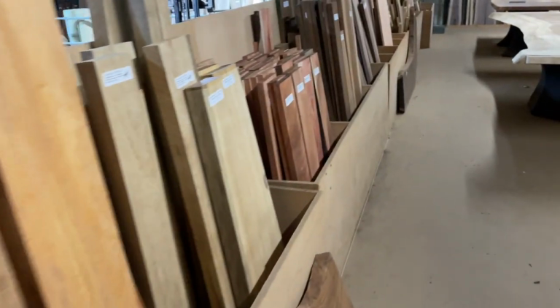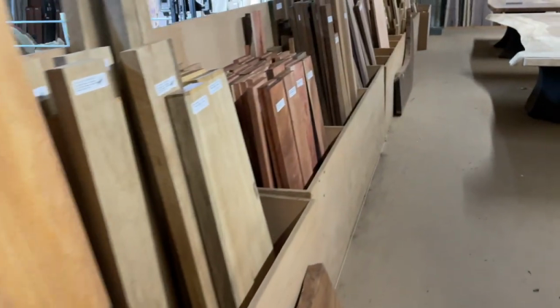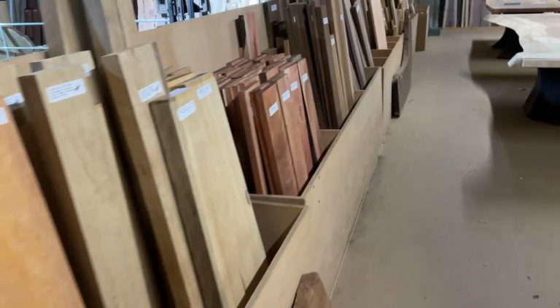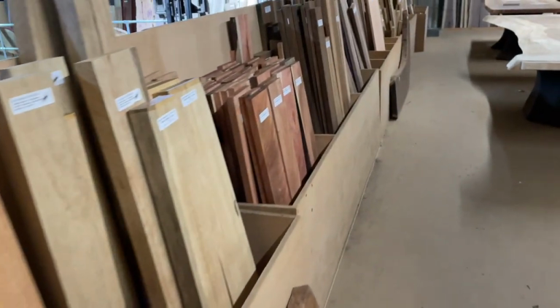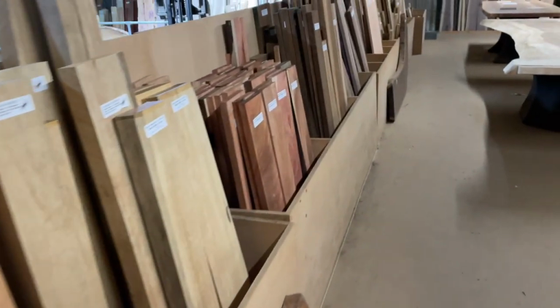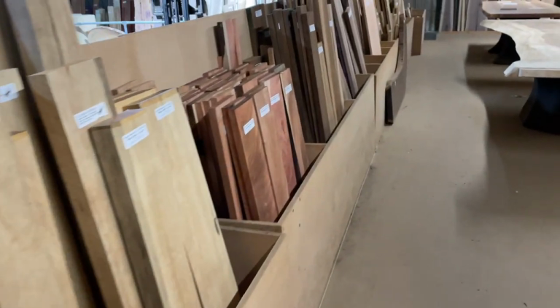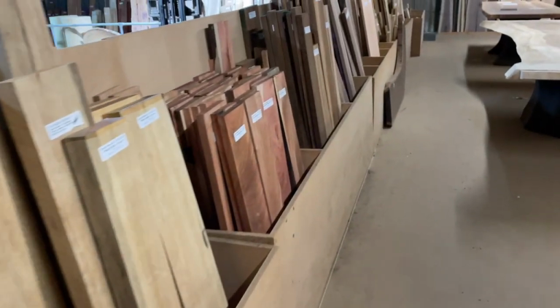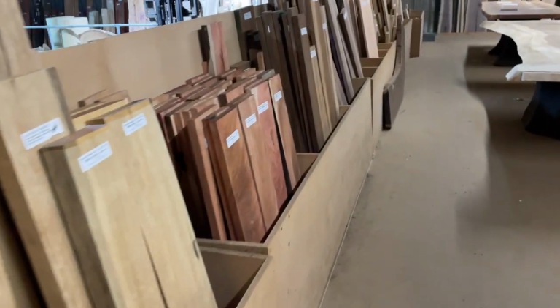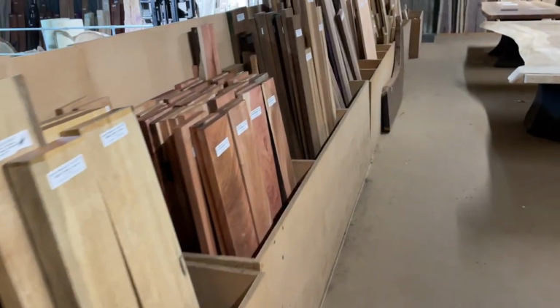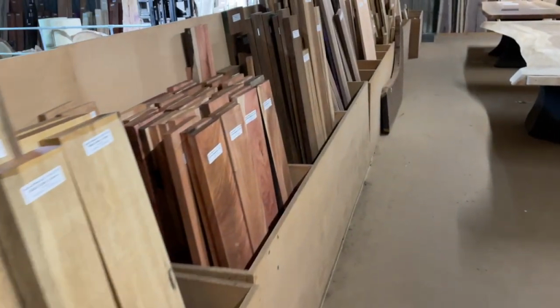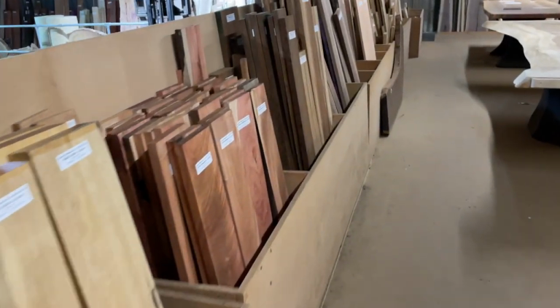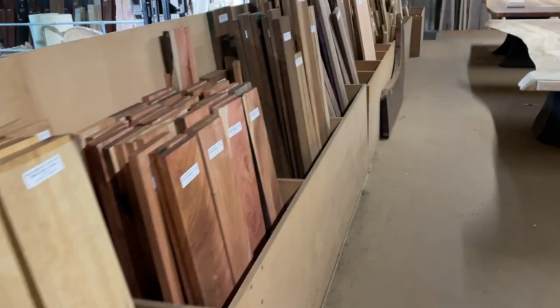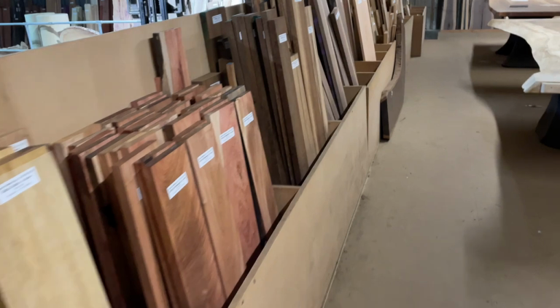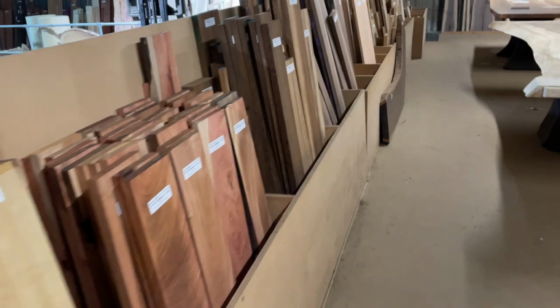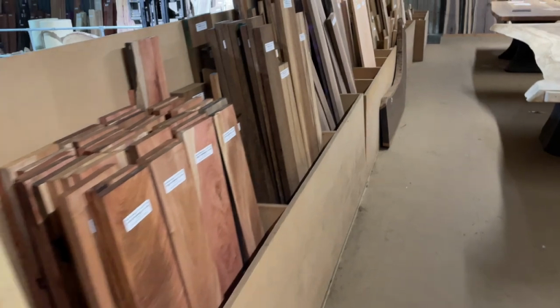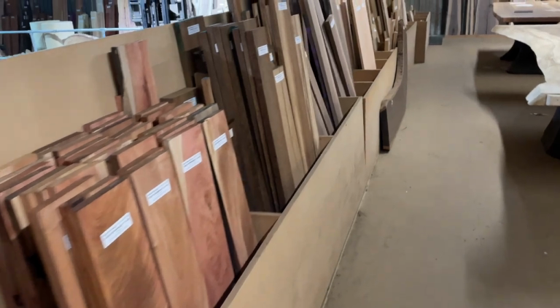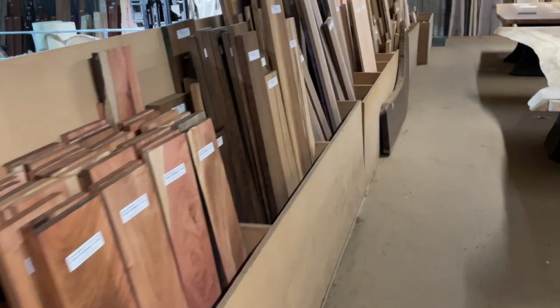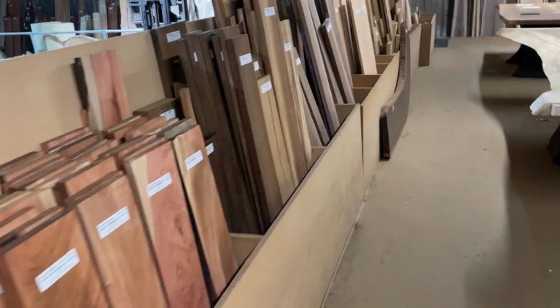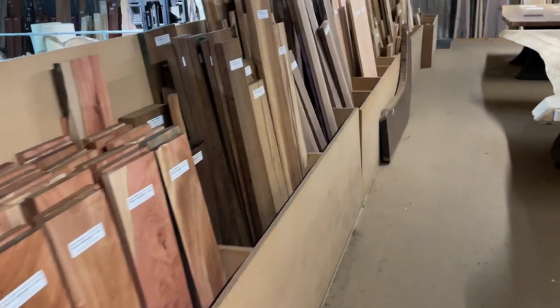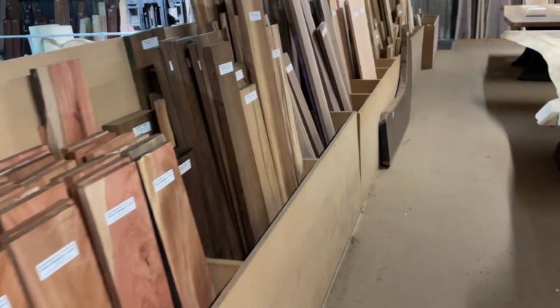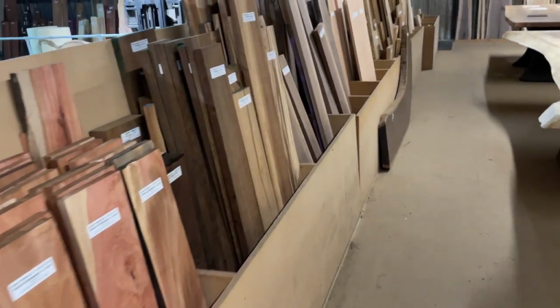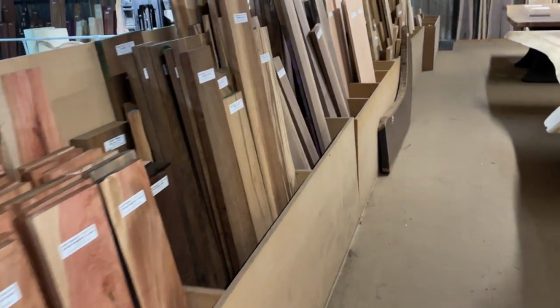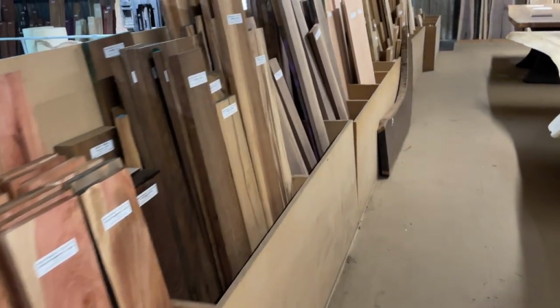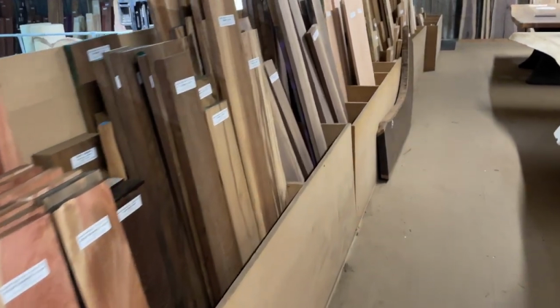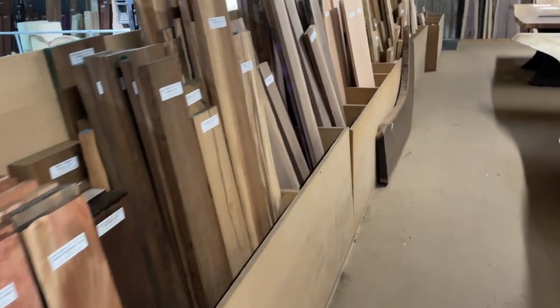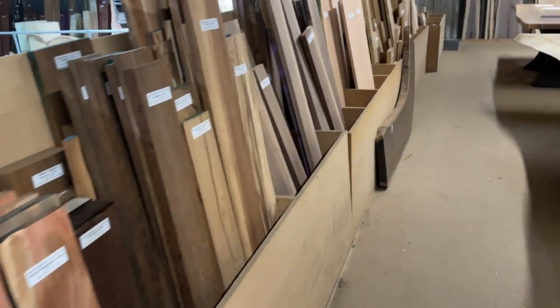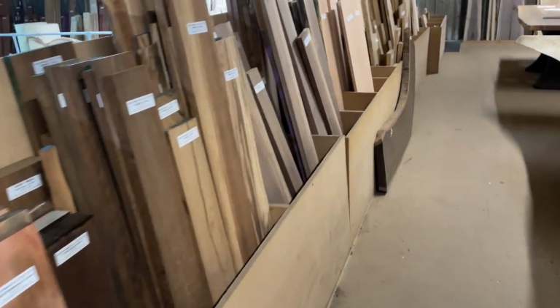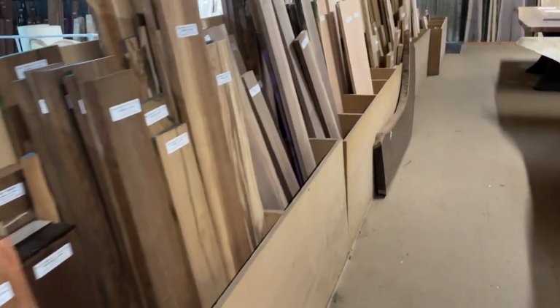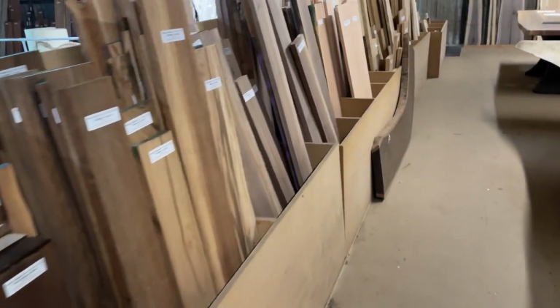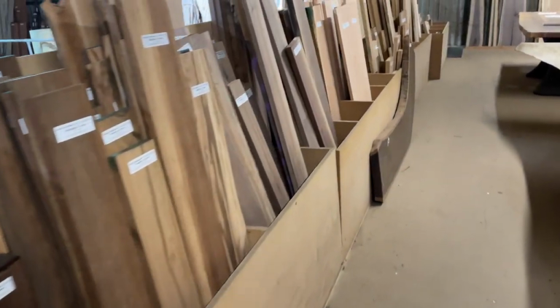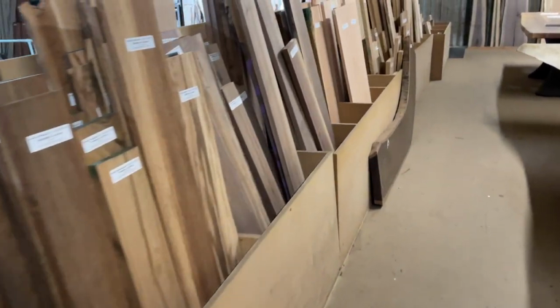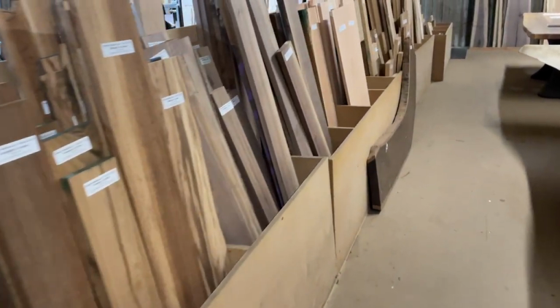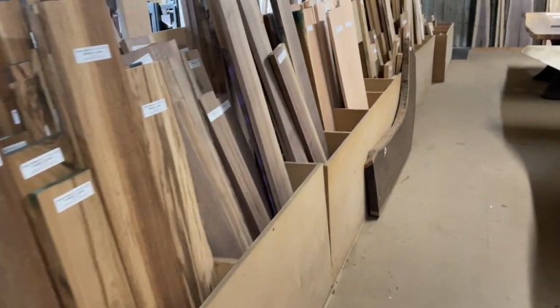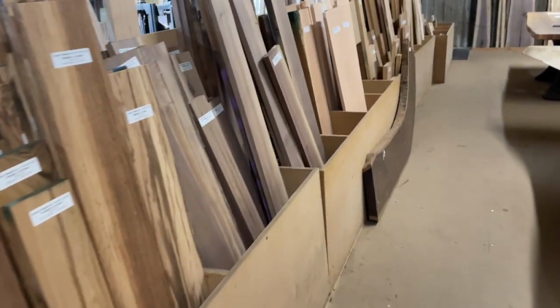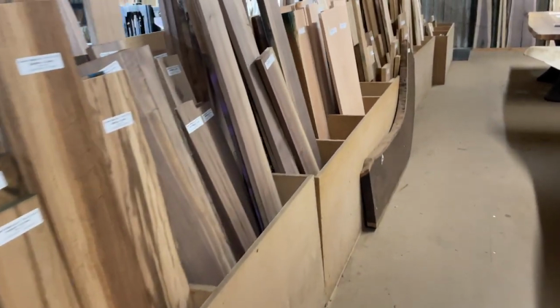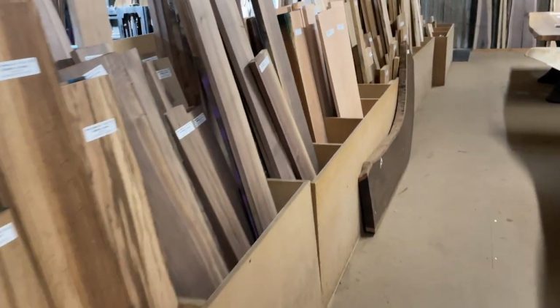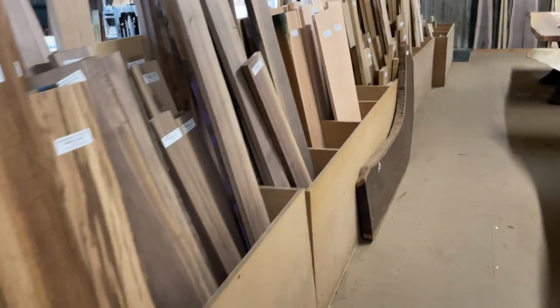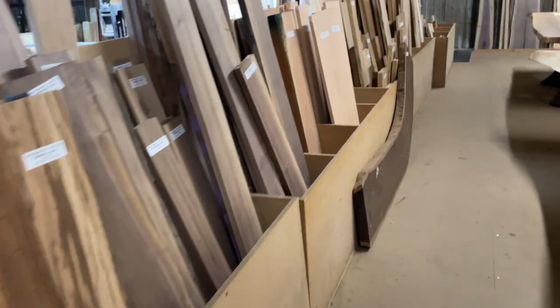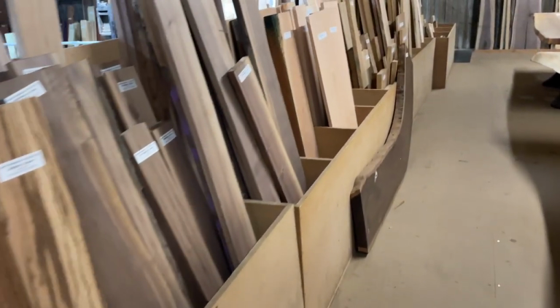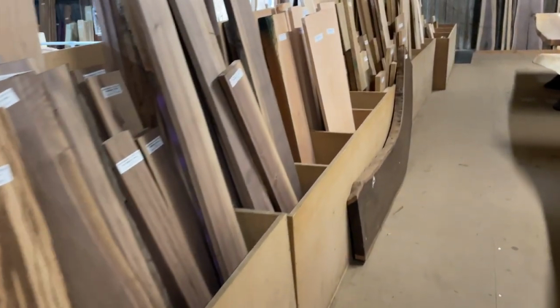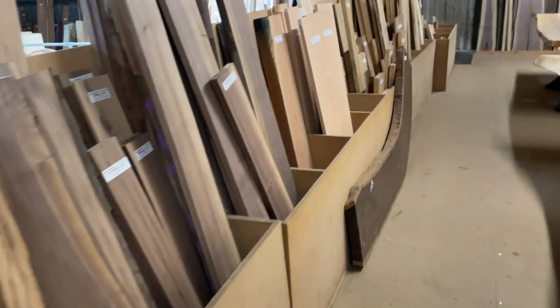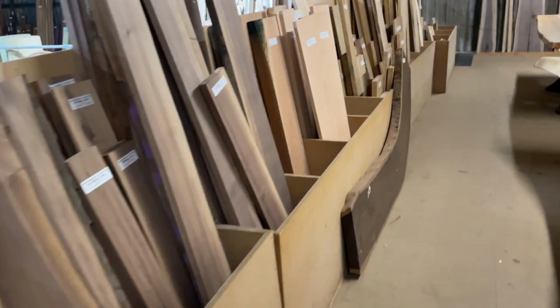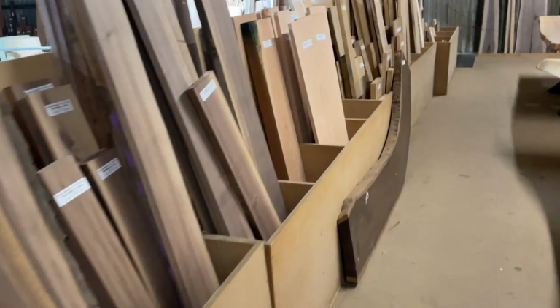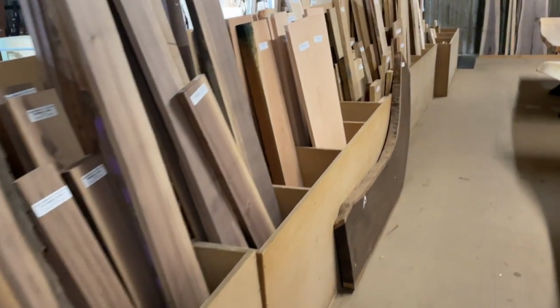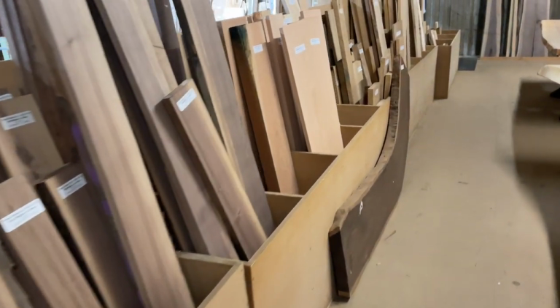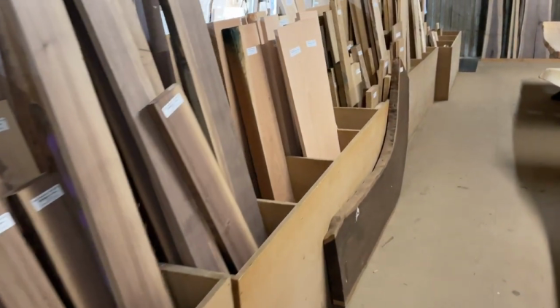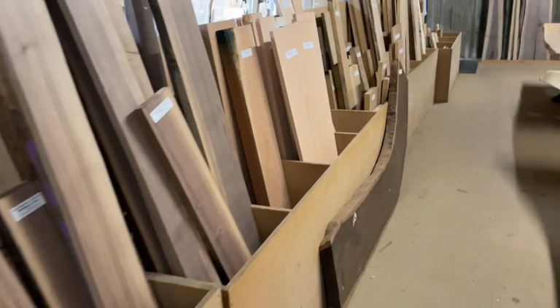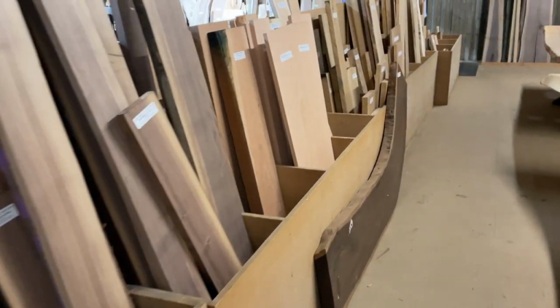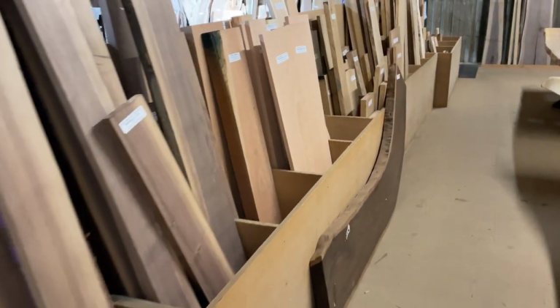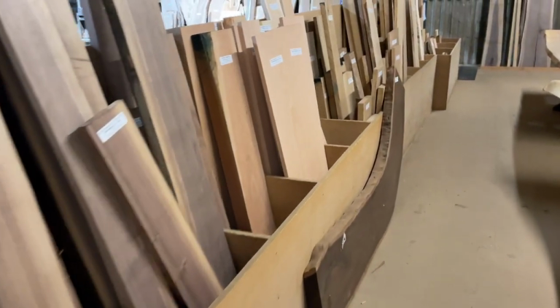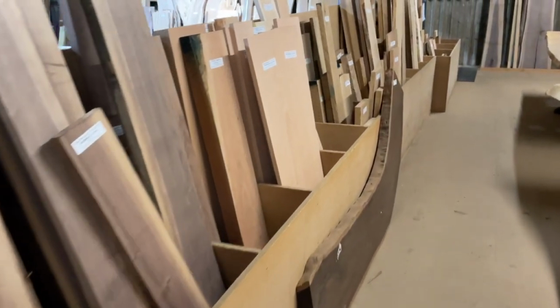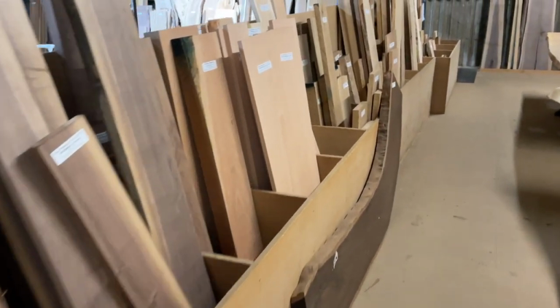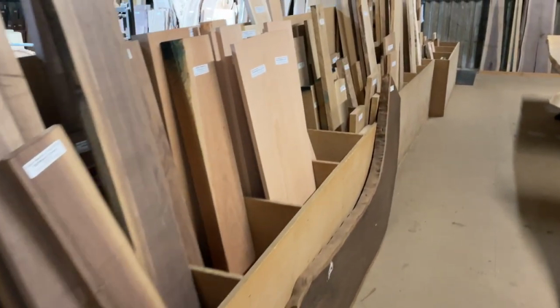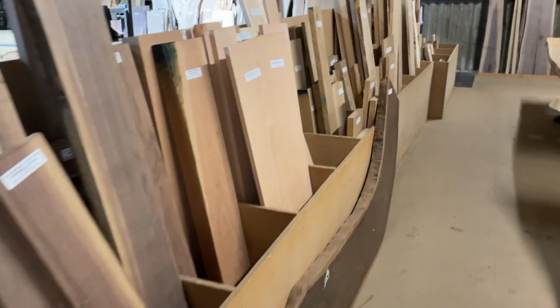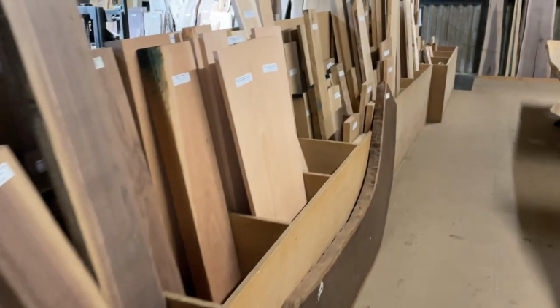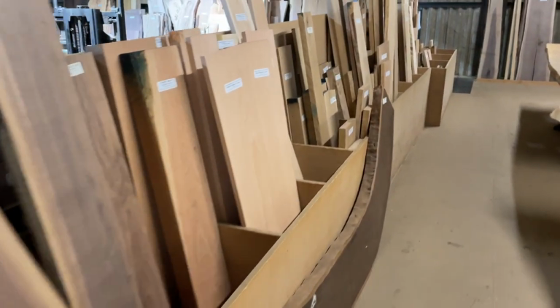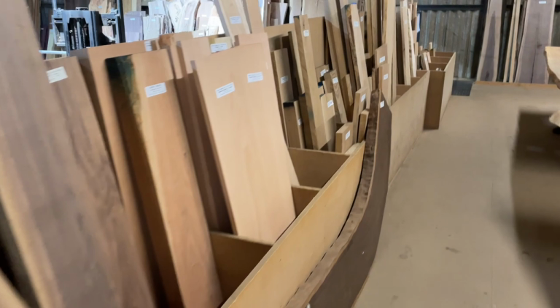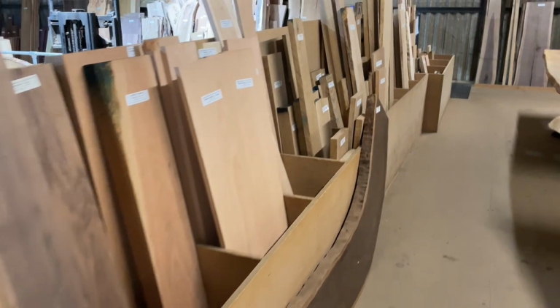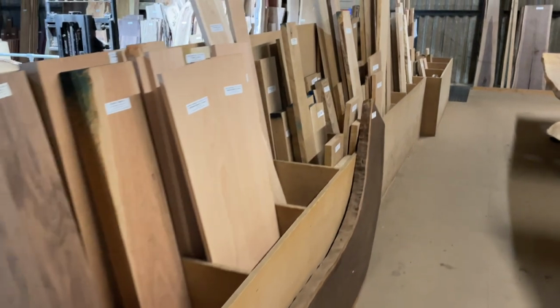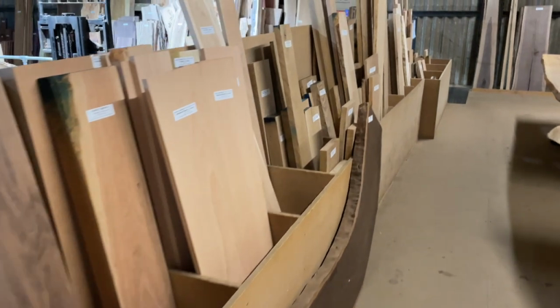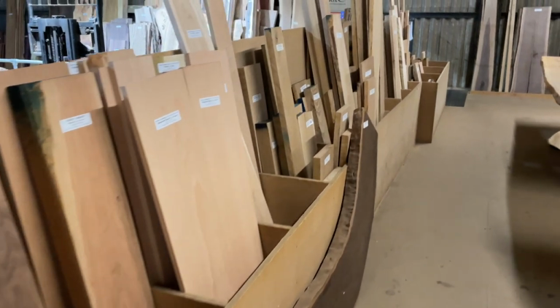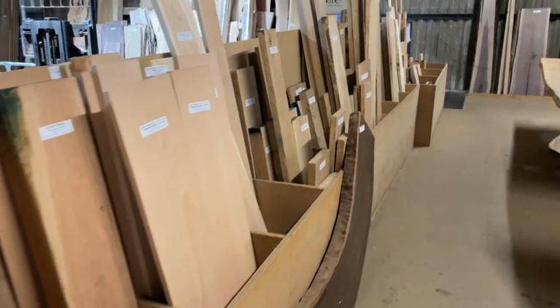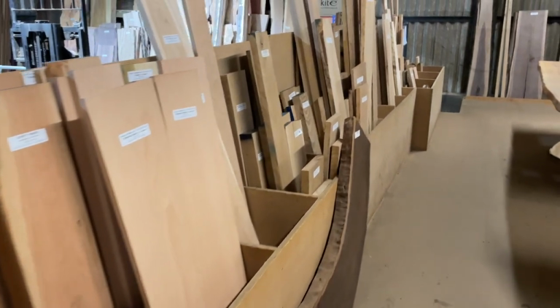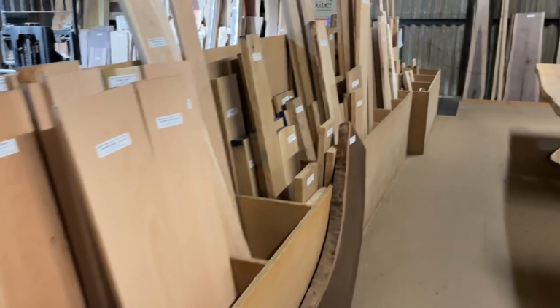We have timber suitable for fine furniture, bespoke carpentry and joinery, as well as smaller sections suitable for woodworking enthusiasts.